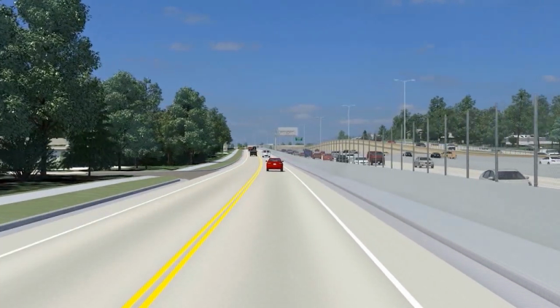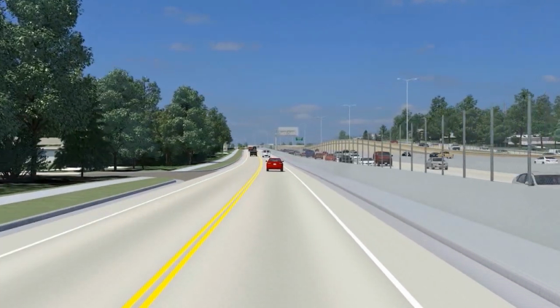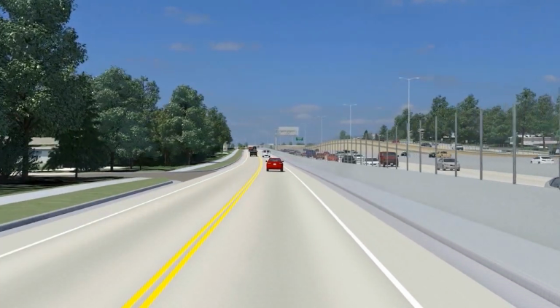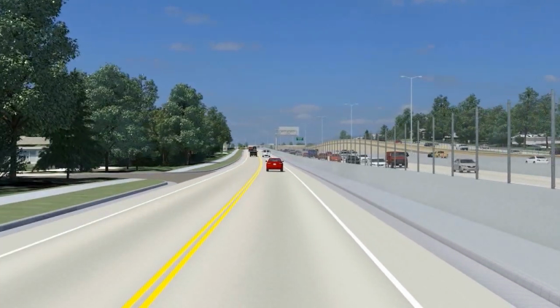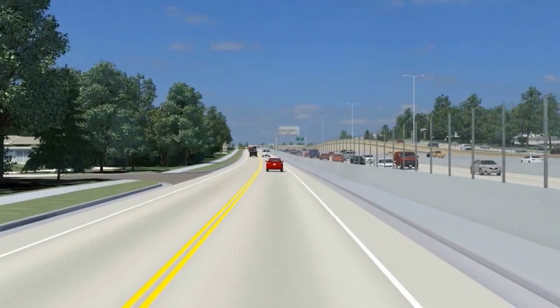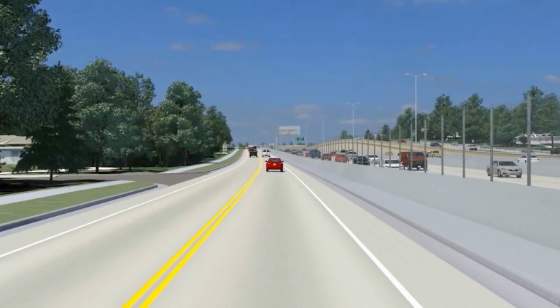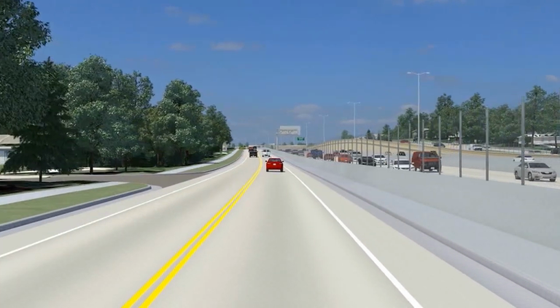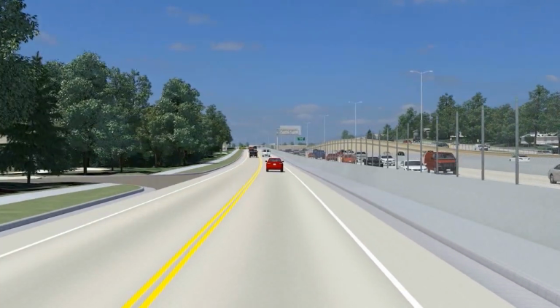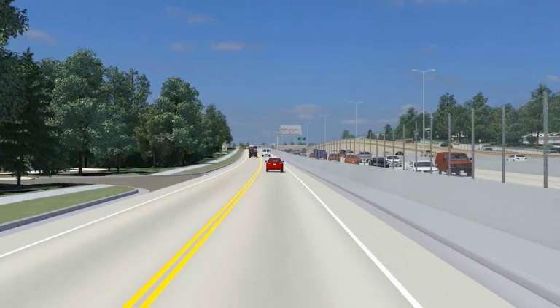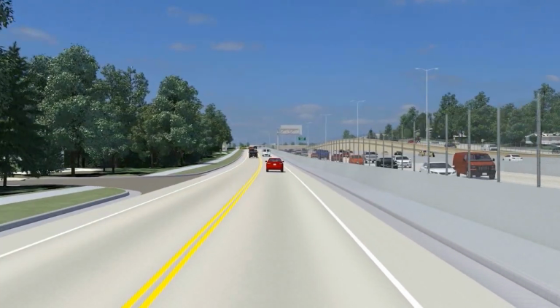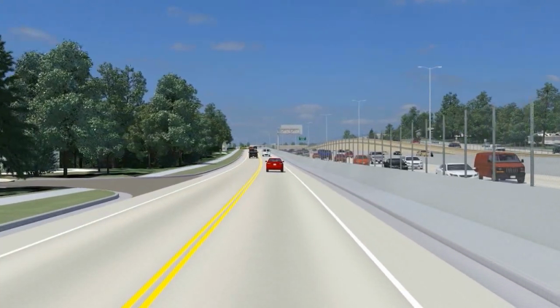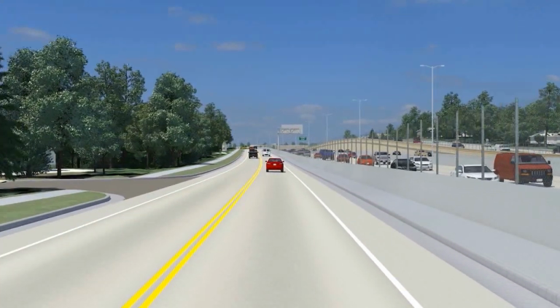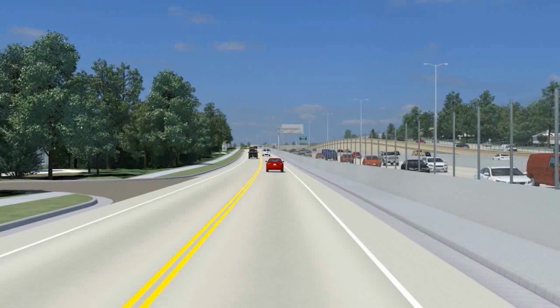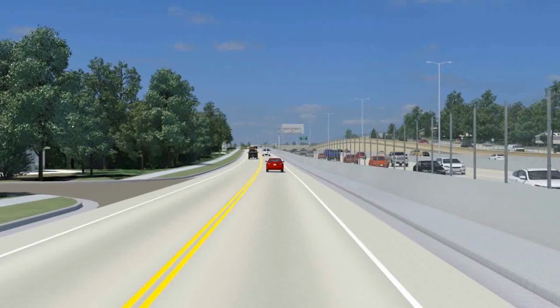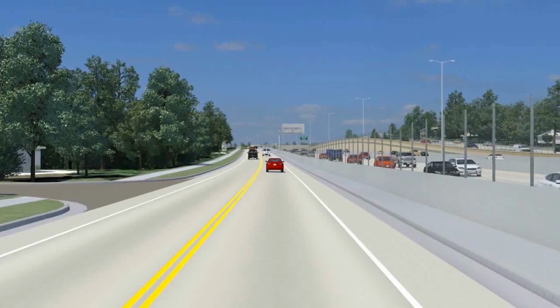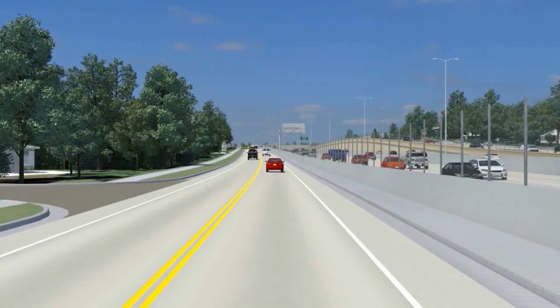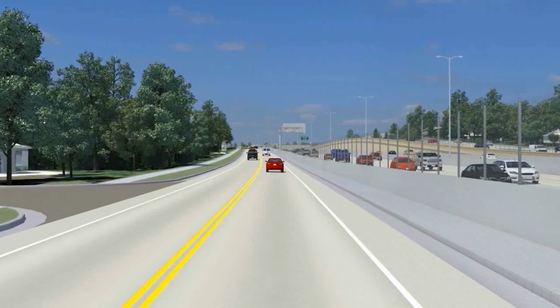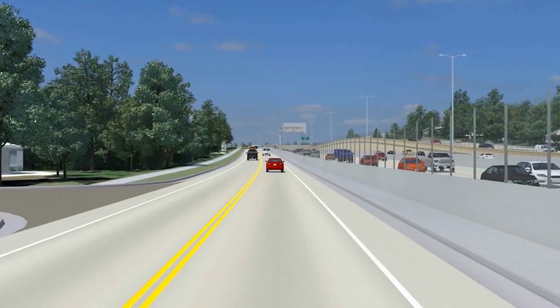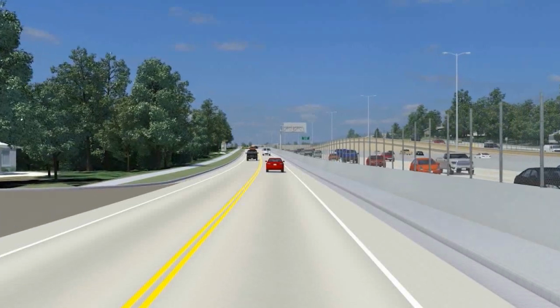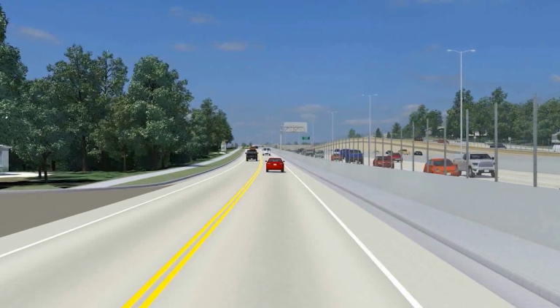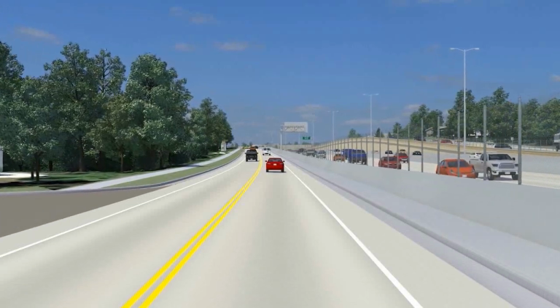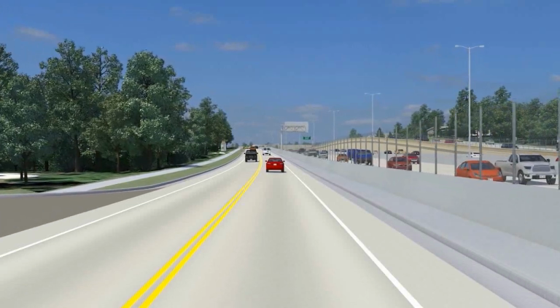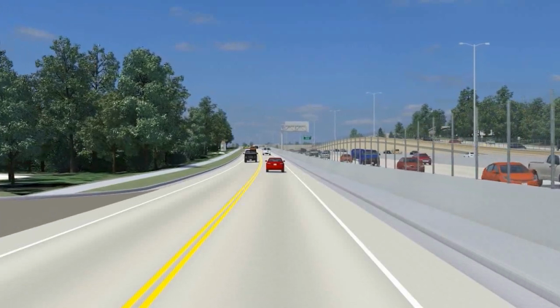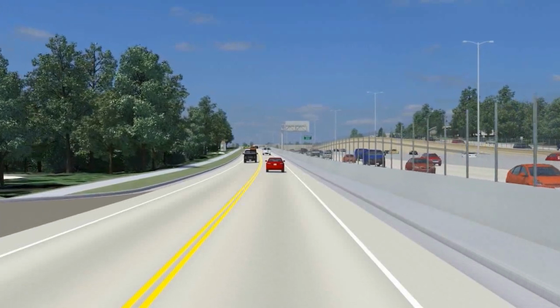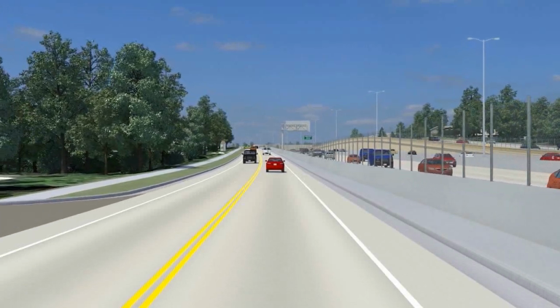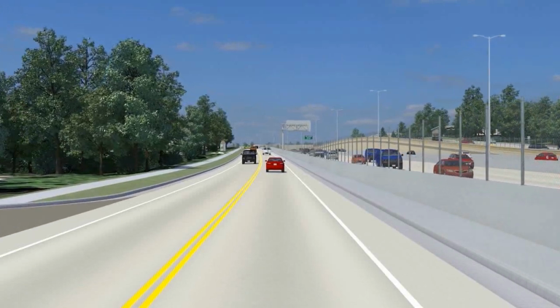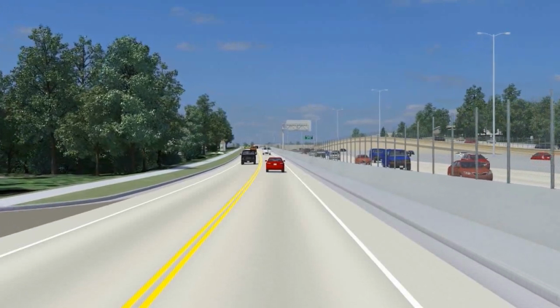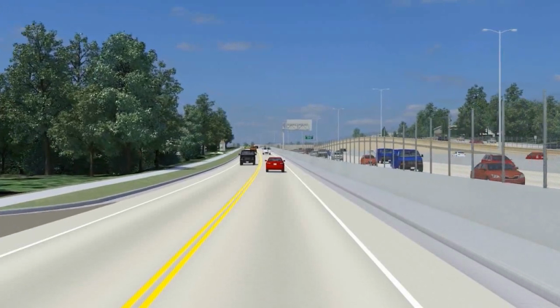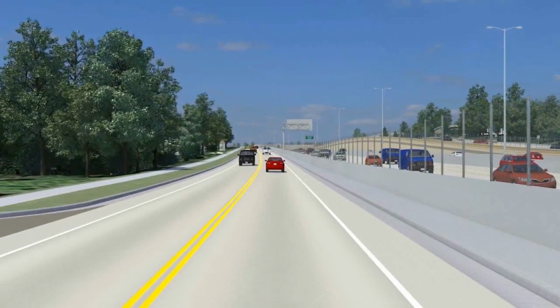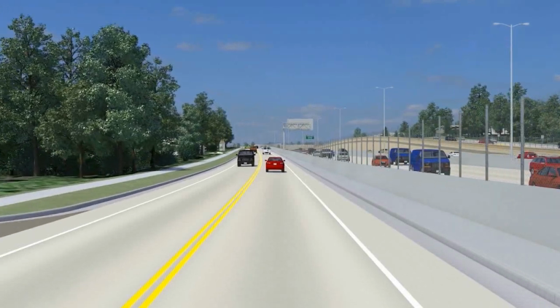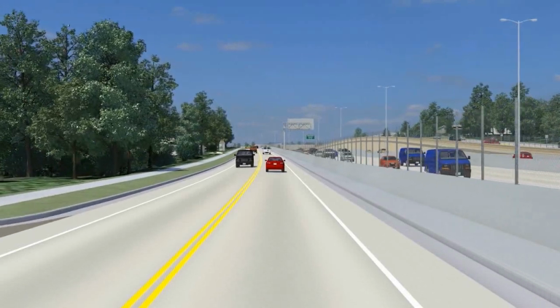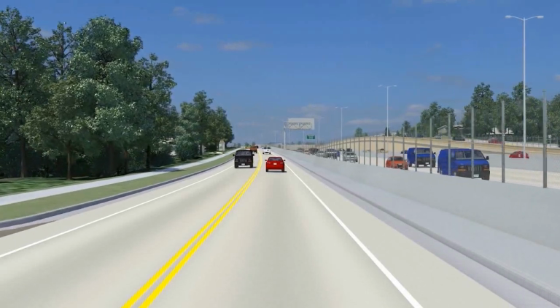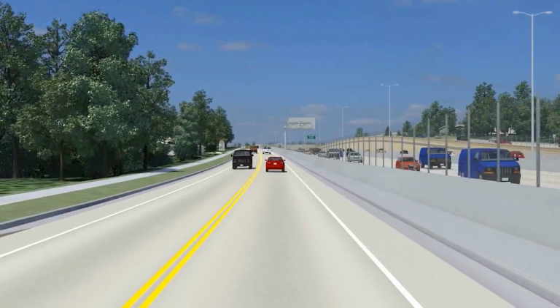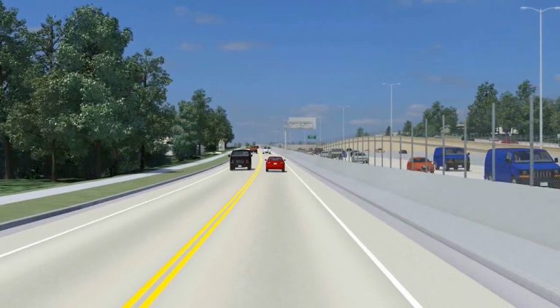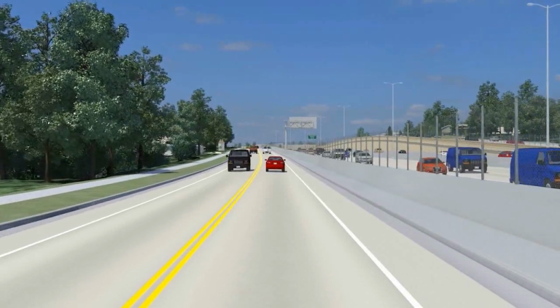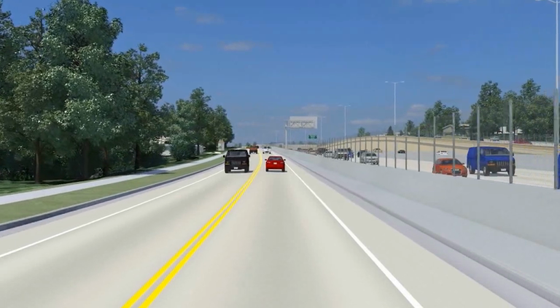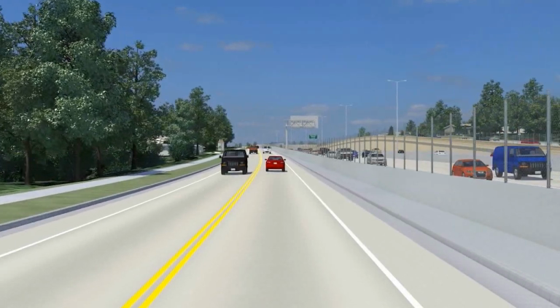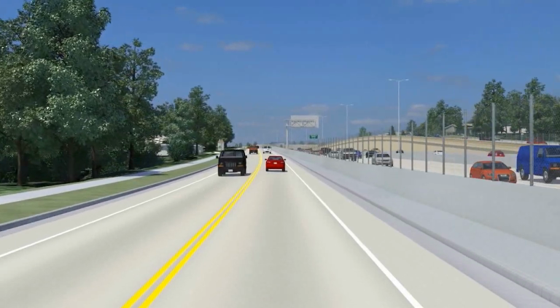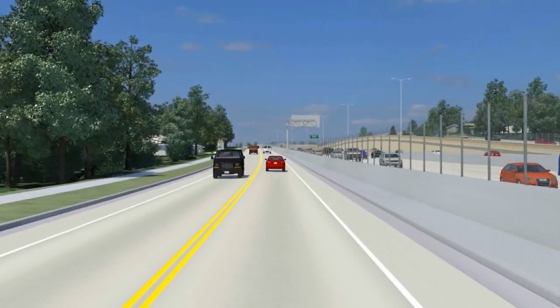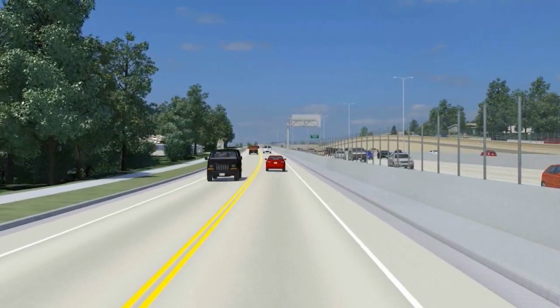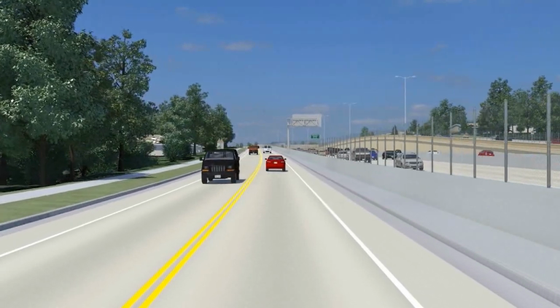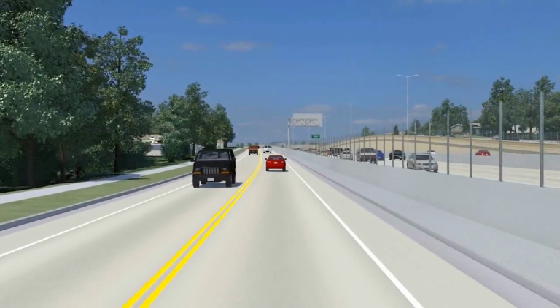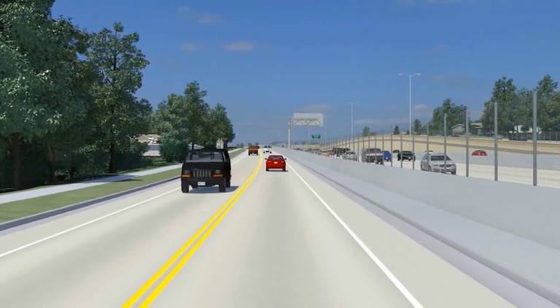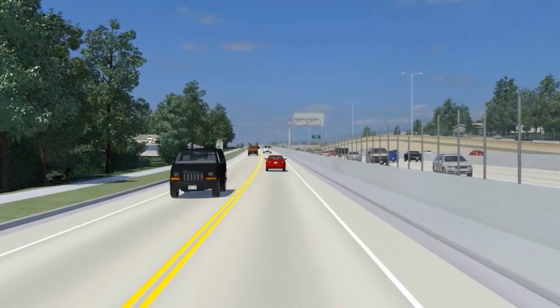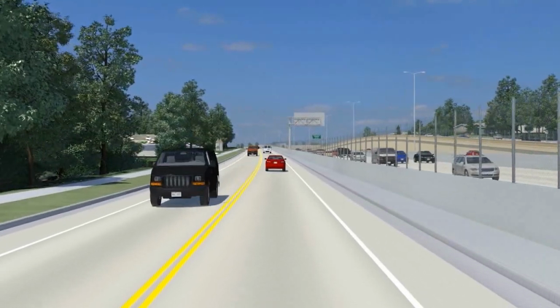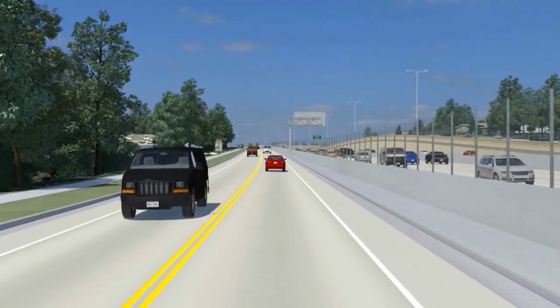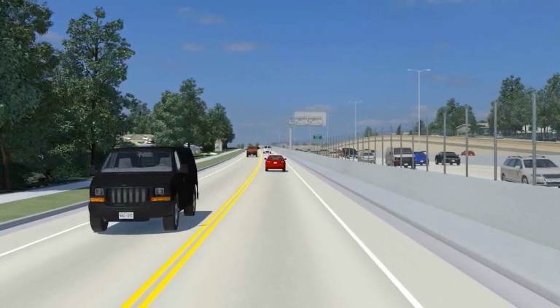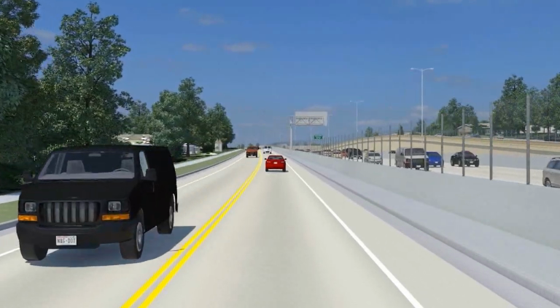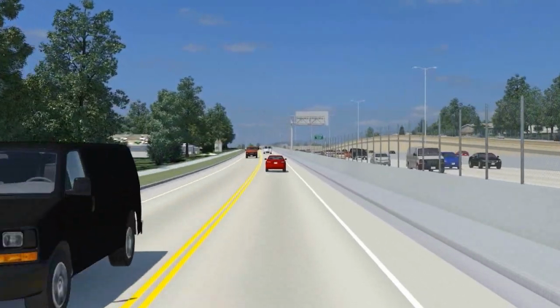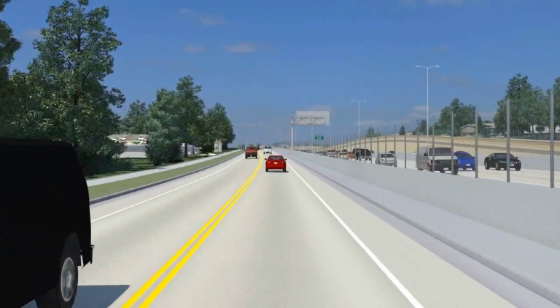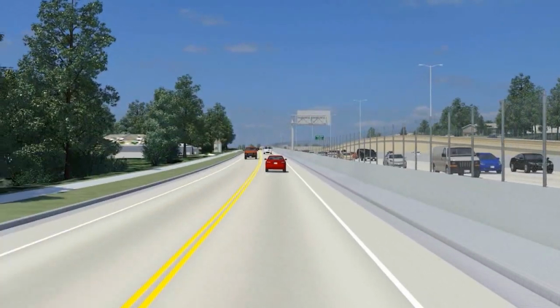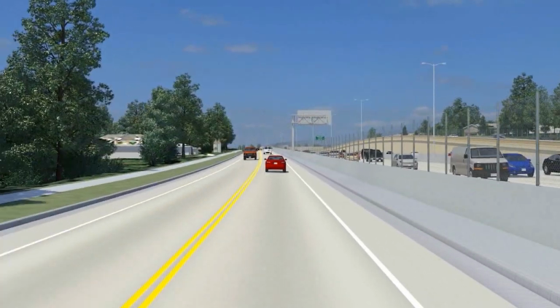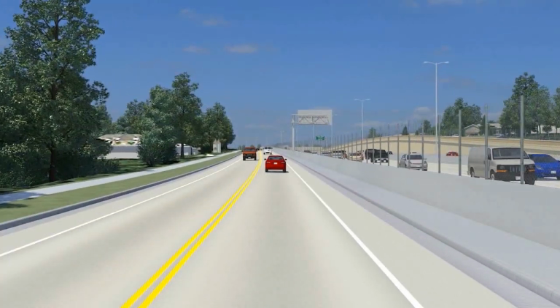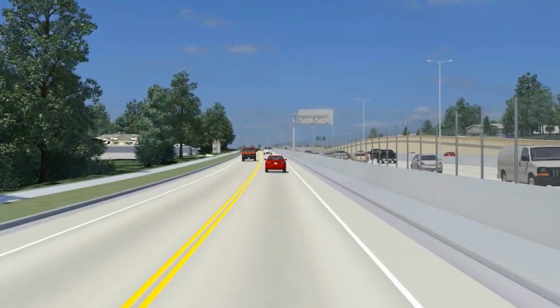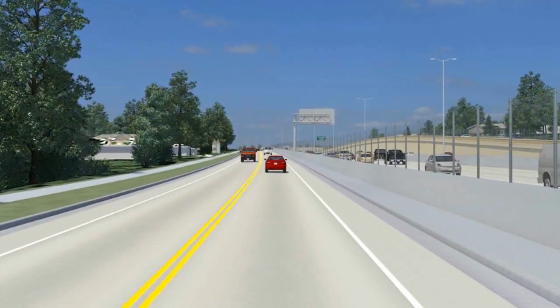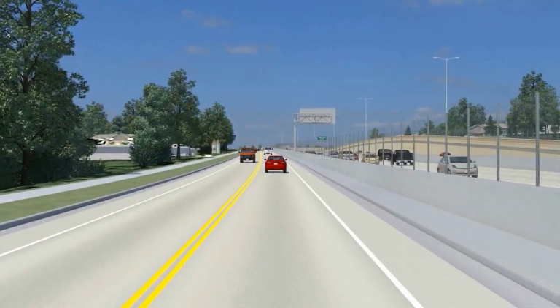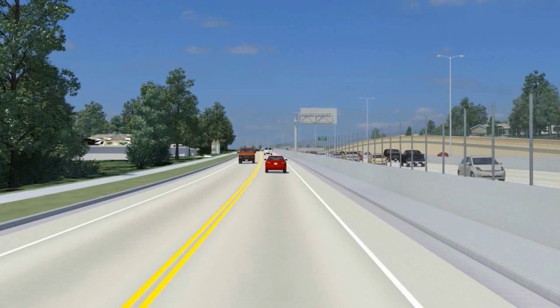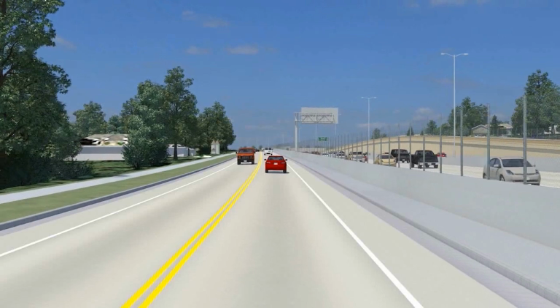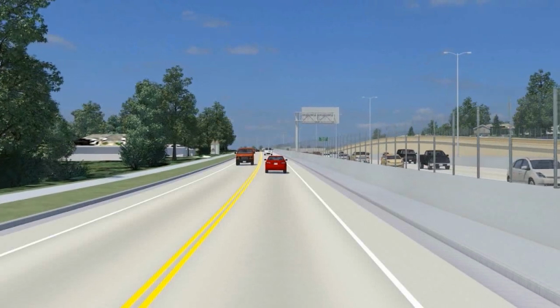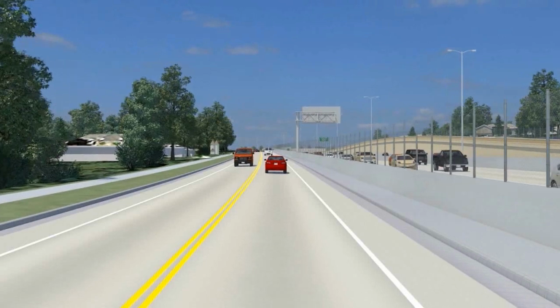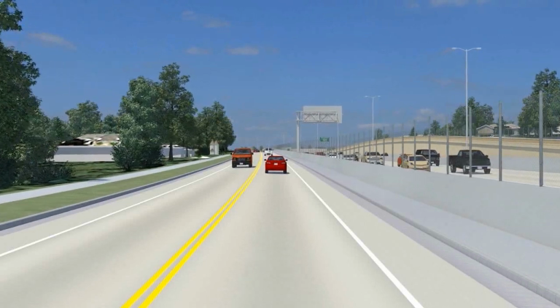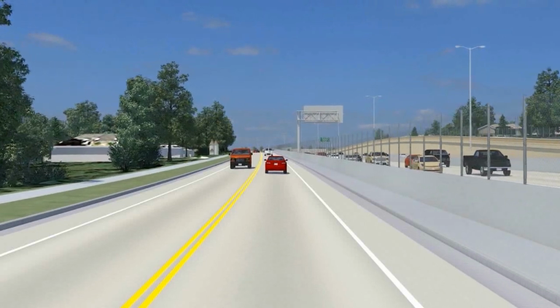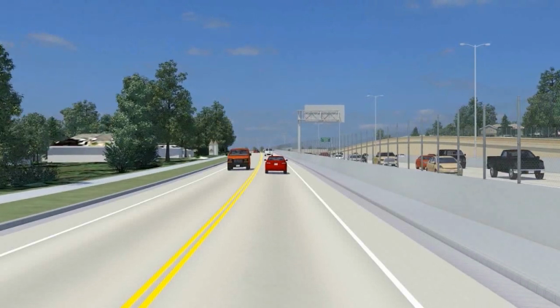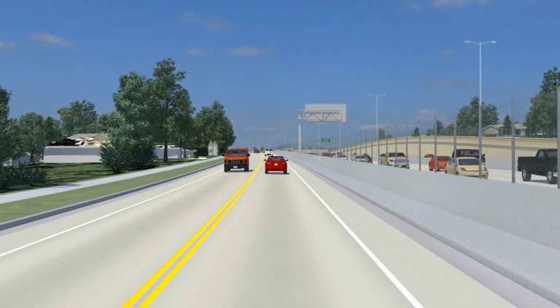Retaining walls and barrier walls will be provided to accommodate the tight construction between I-43 and Gene-Nicolay Road.